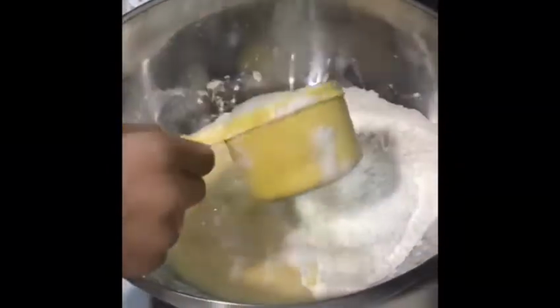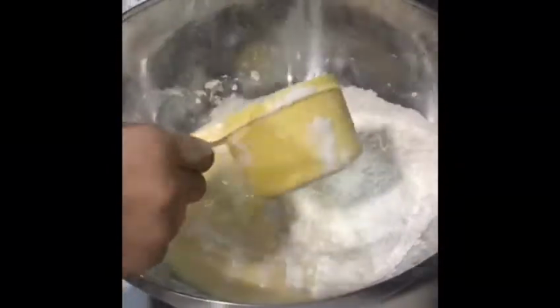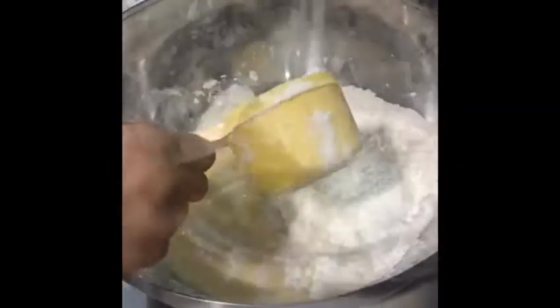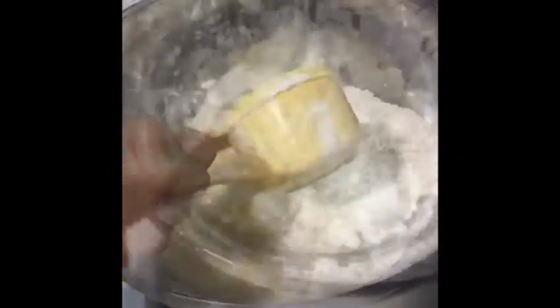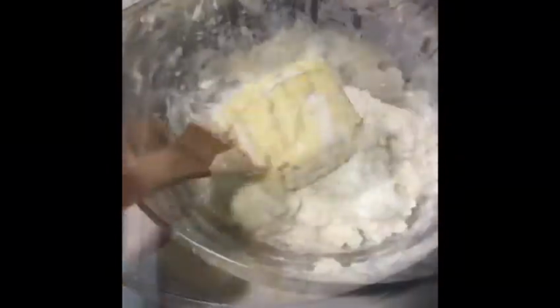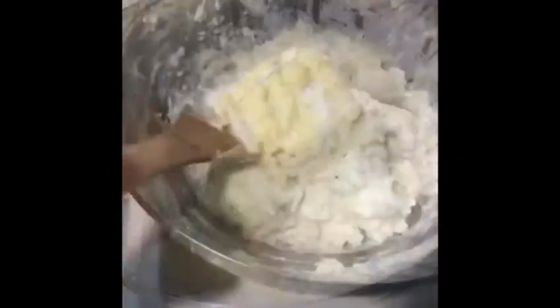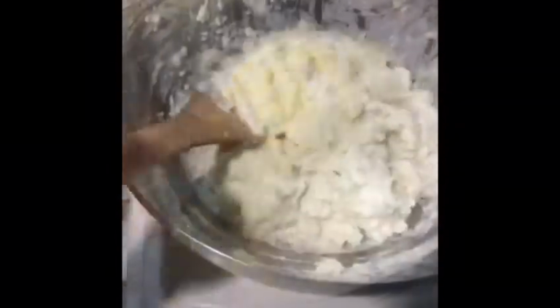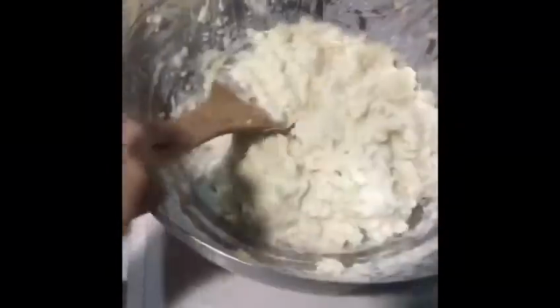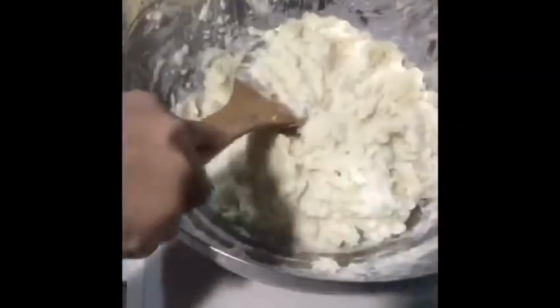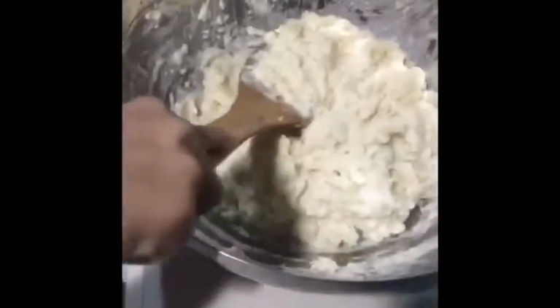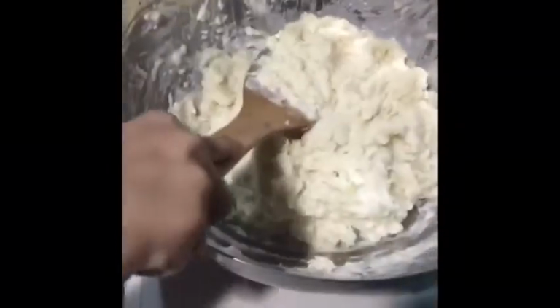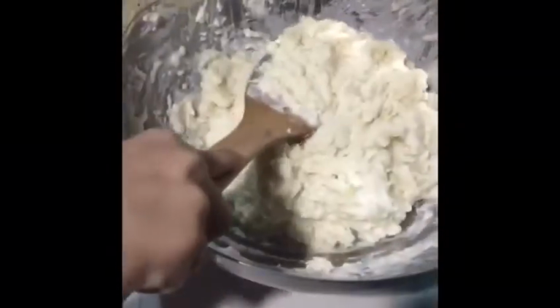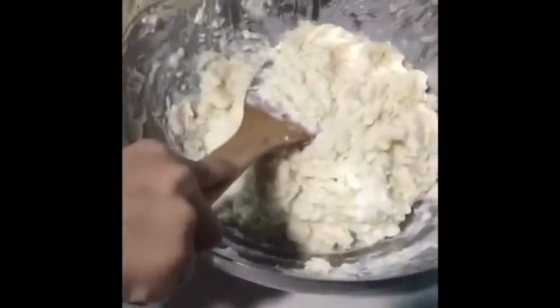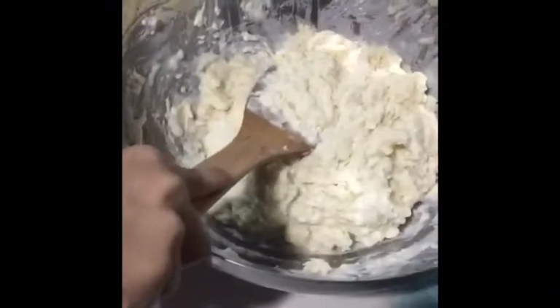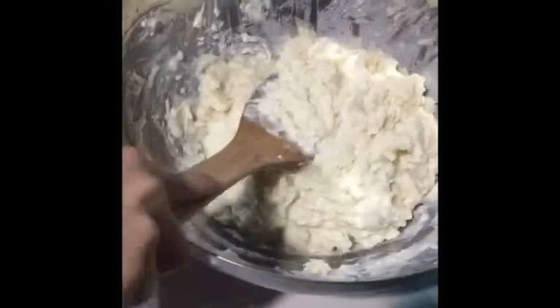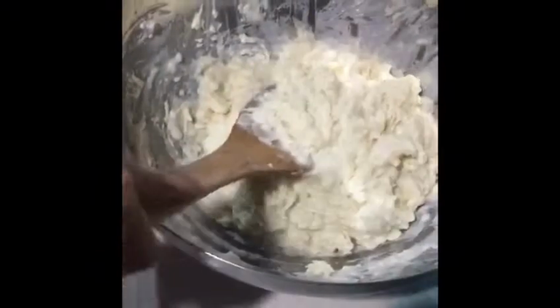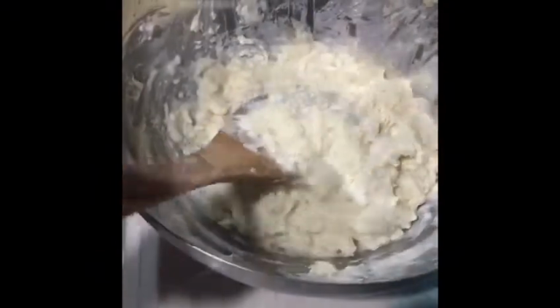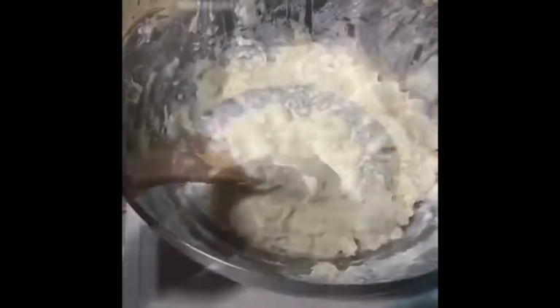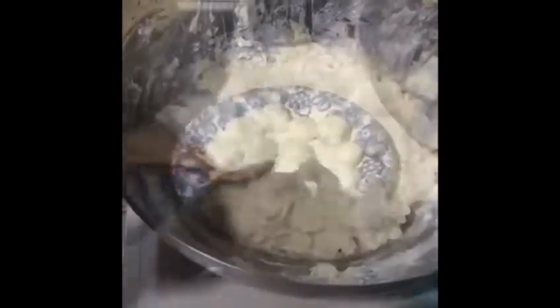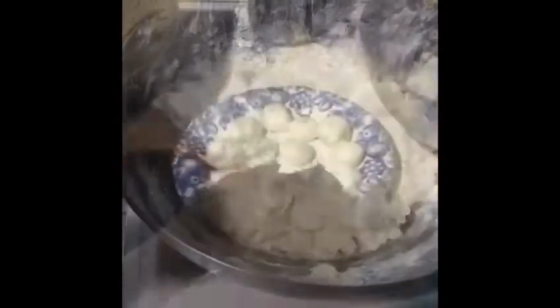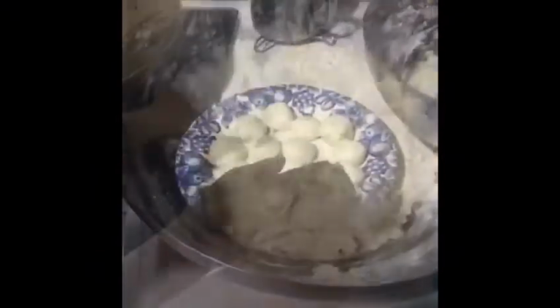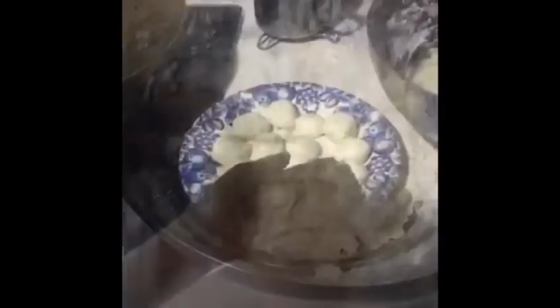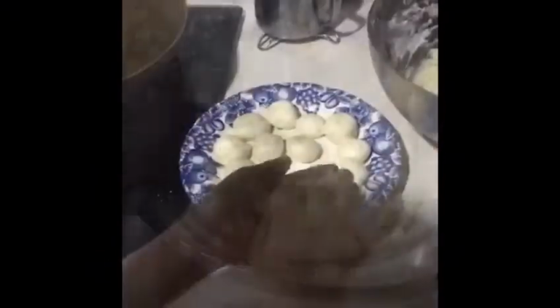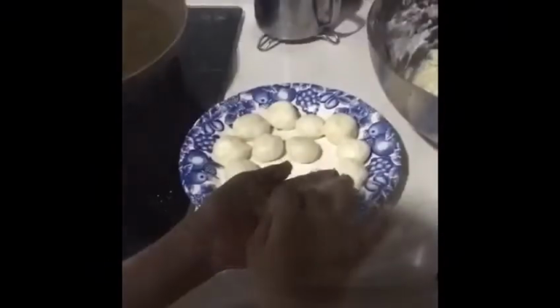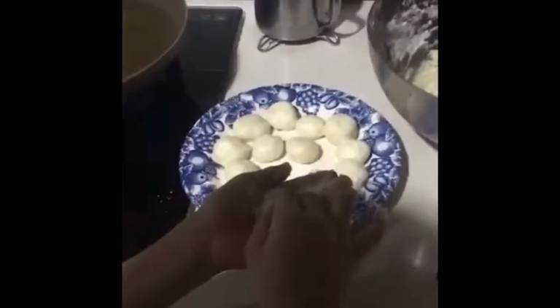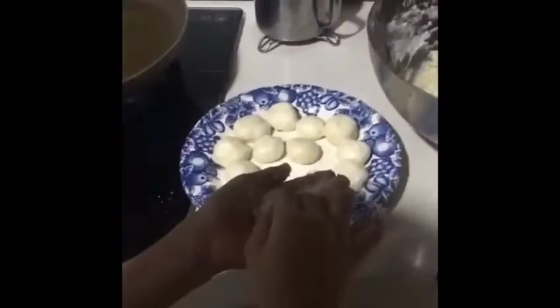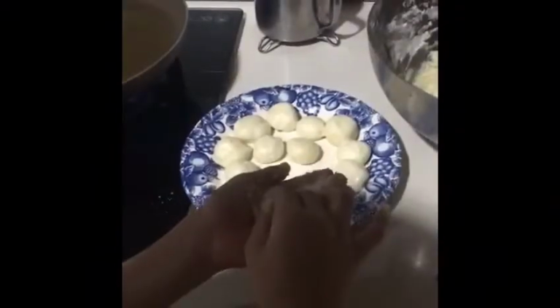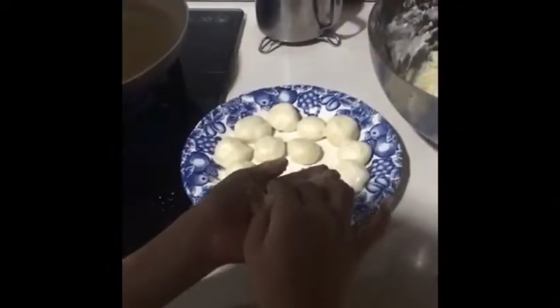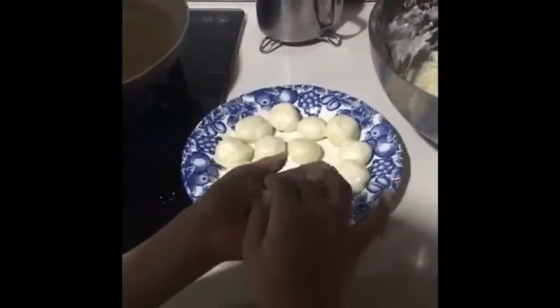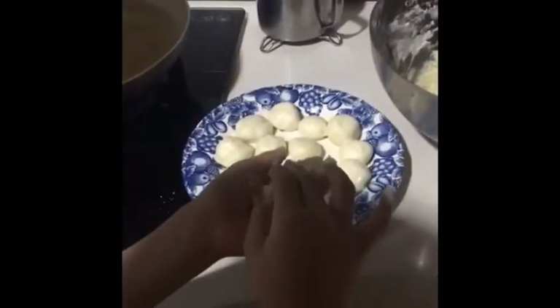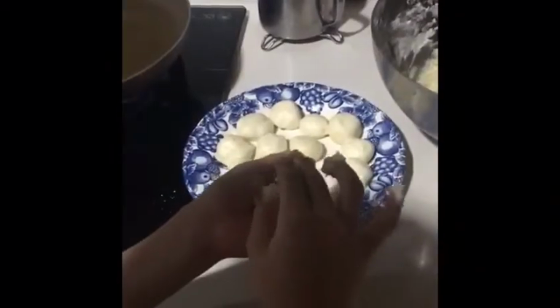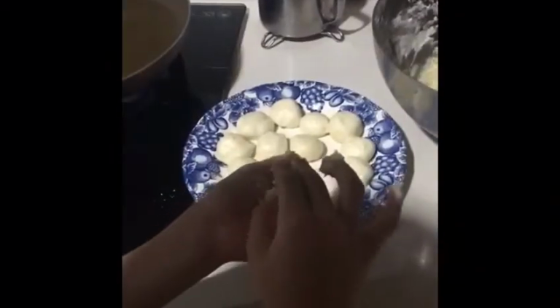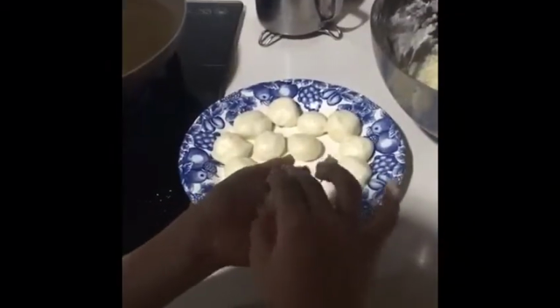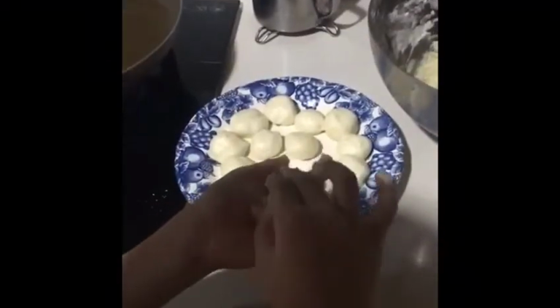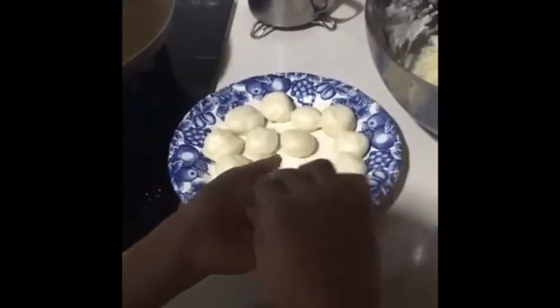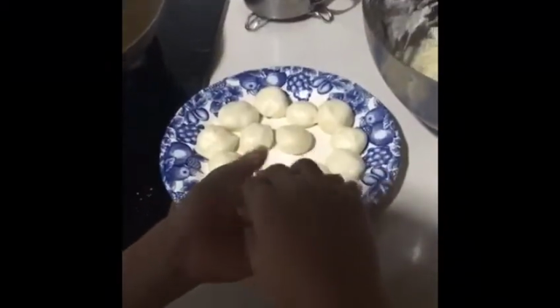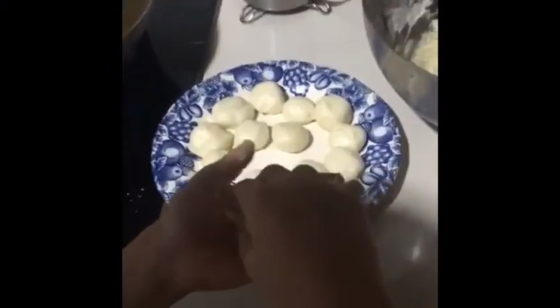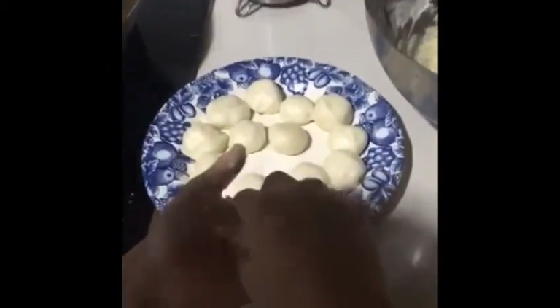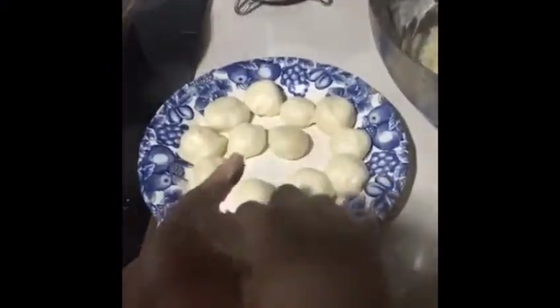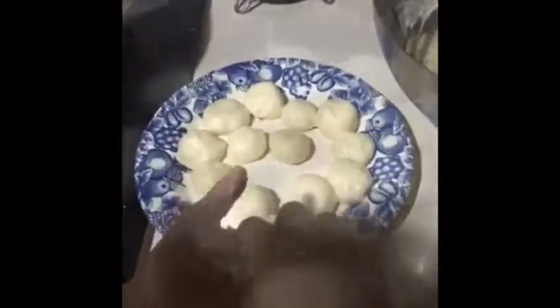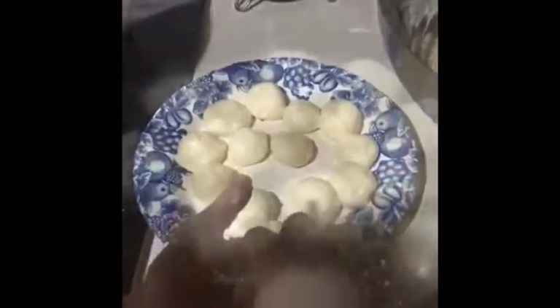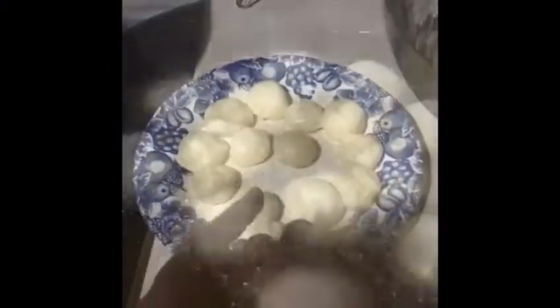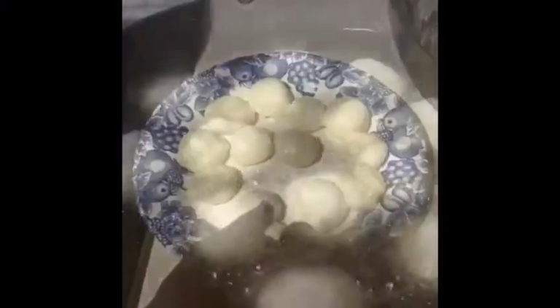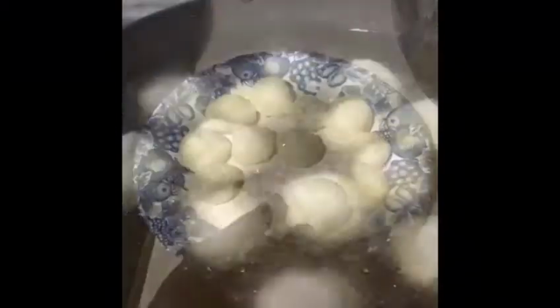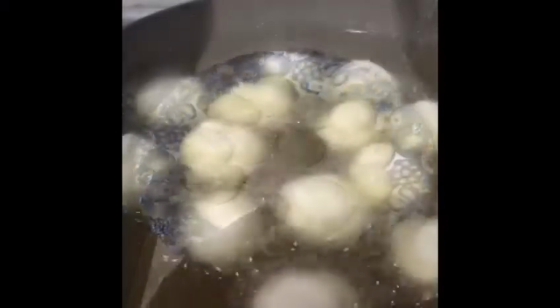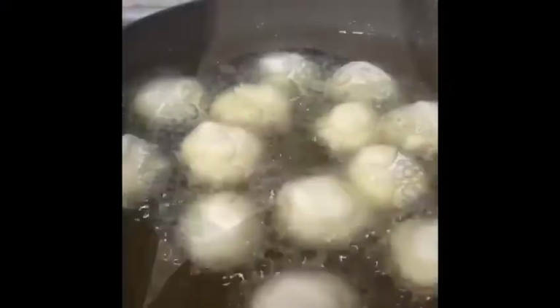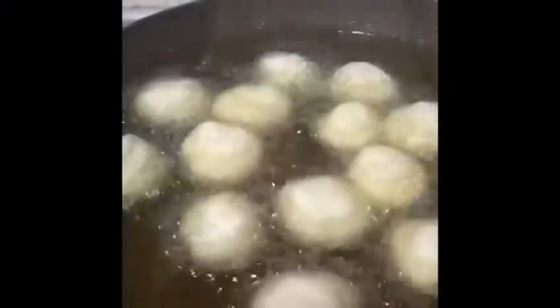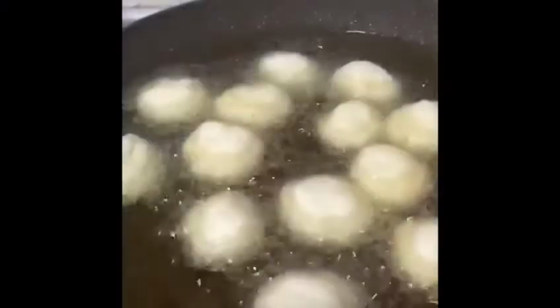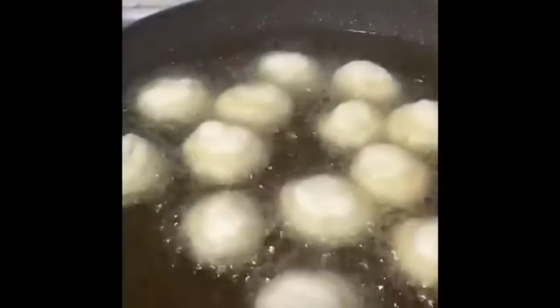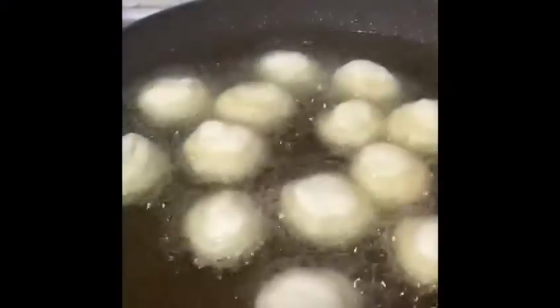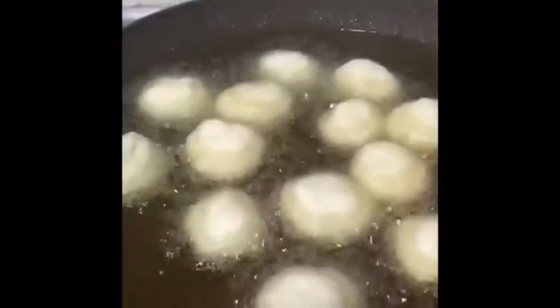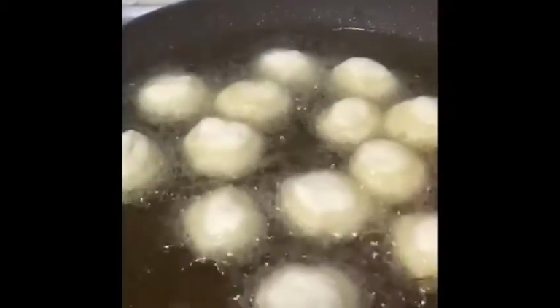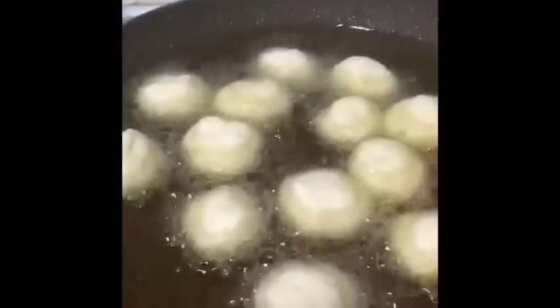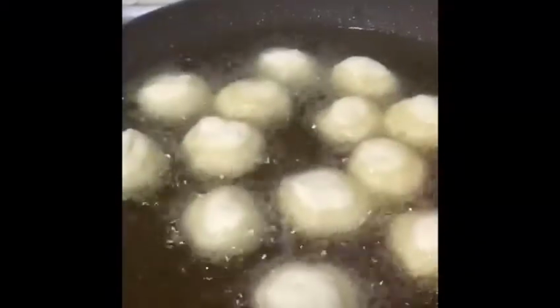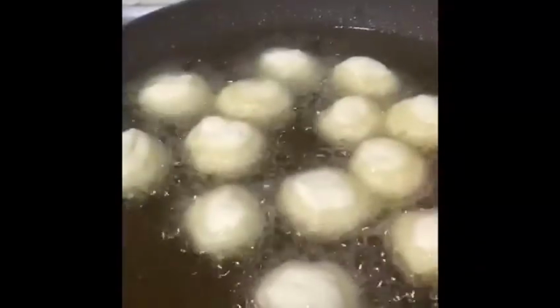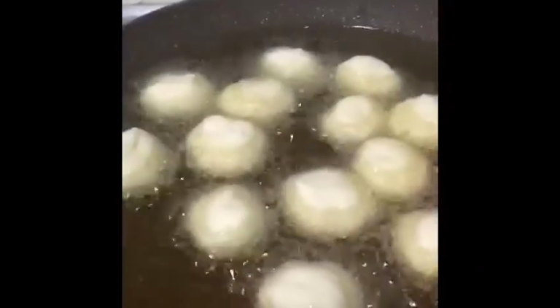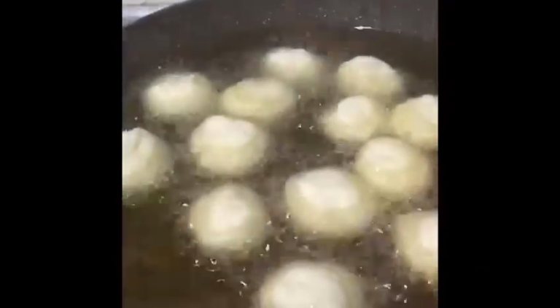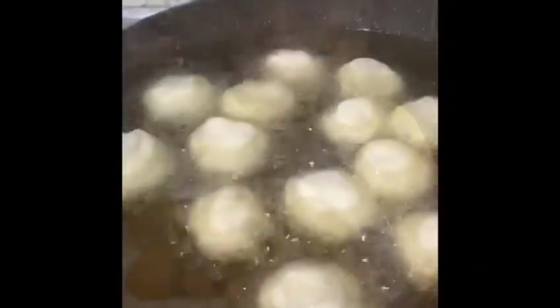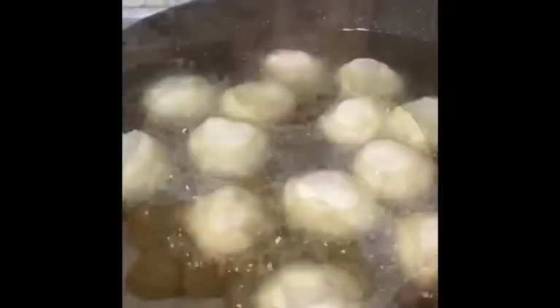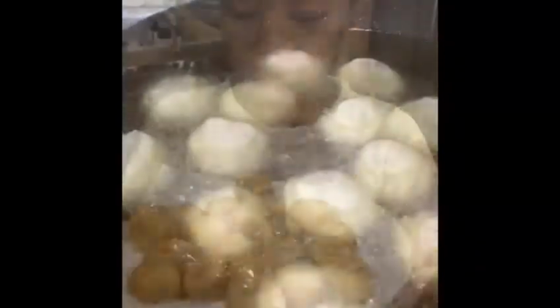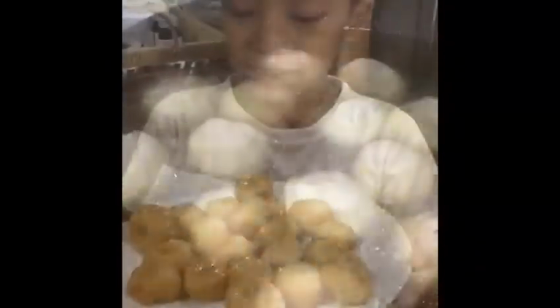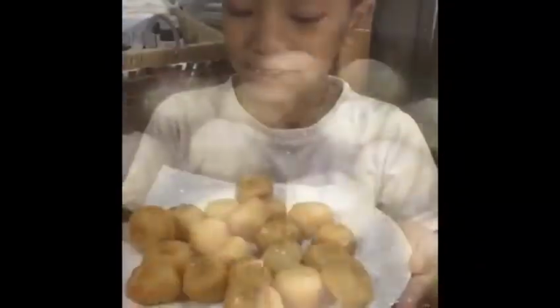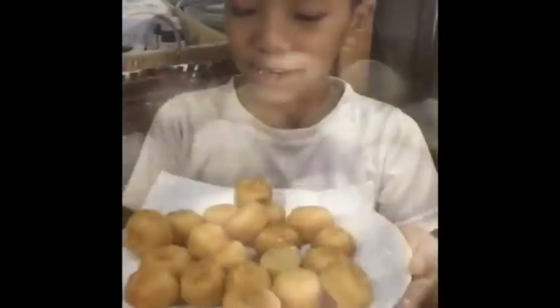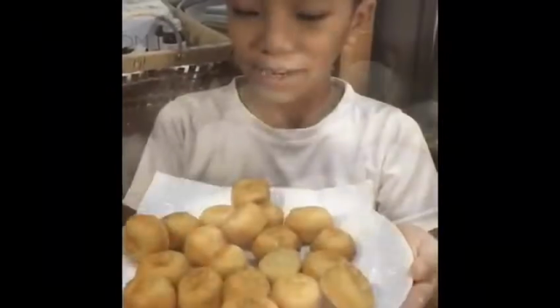Mix well until it becomes a dough. Shape it like a bowl. Fry until it becomes golden brown. It's done!